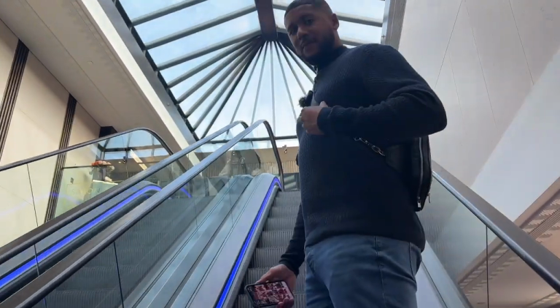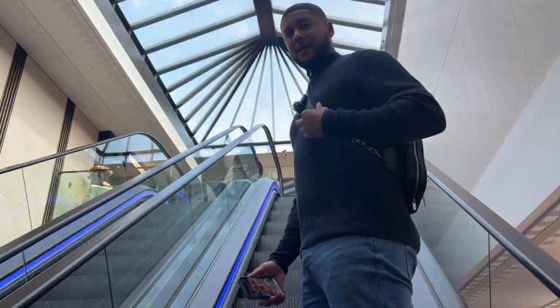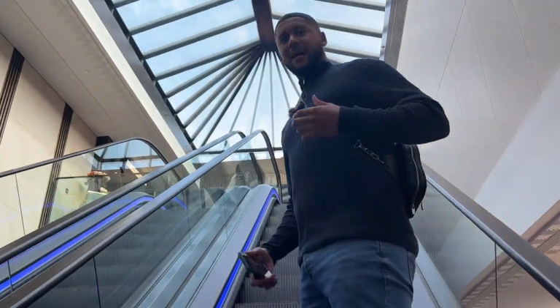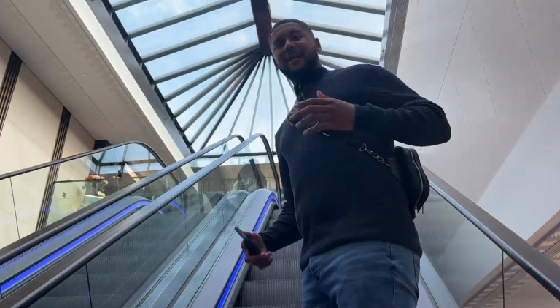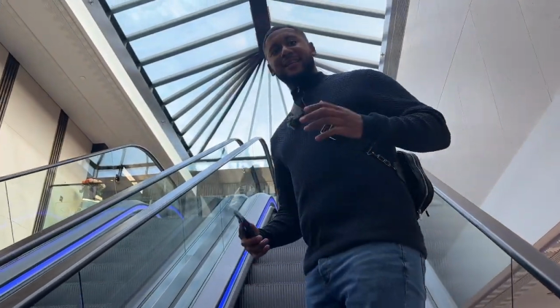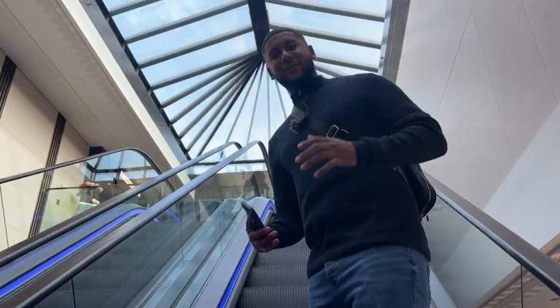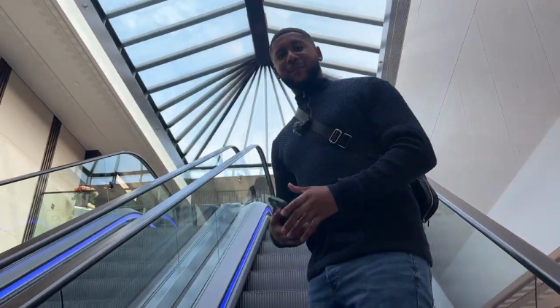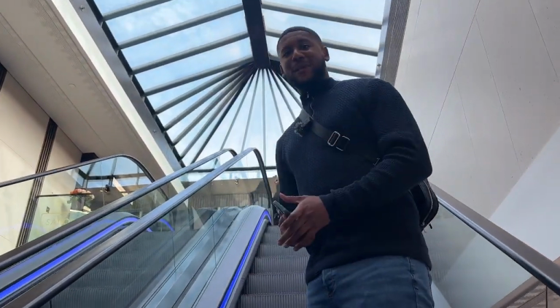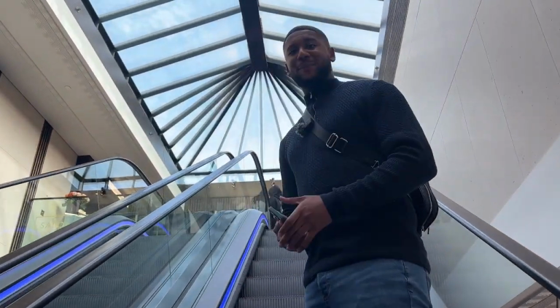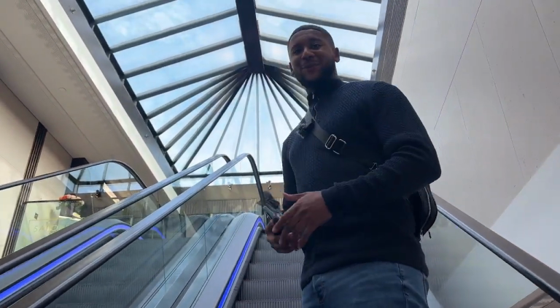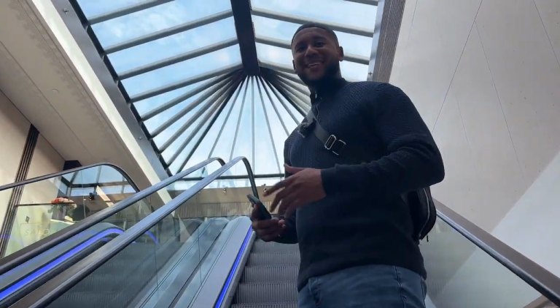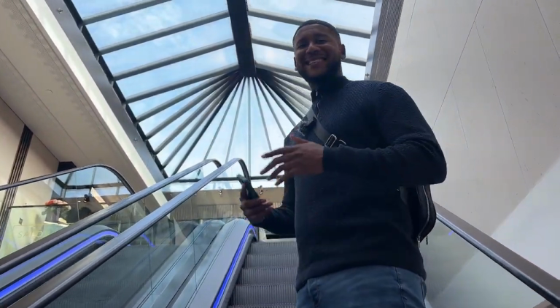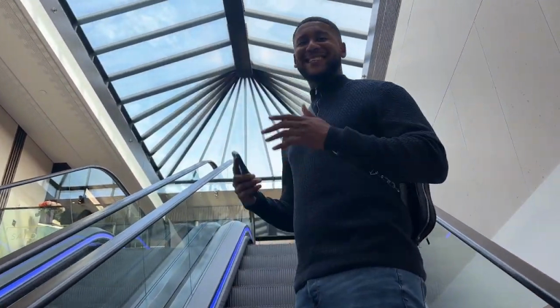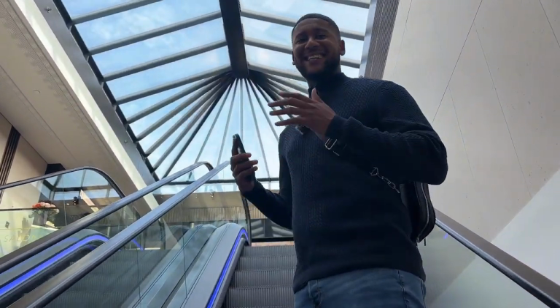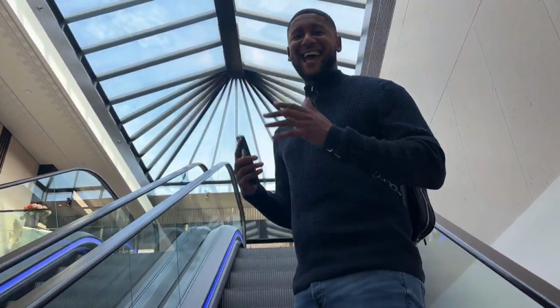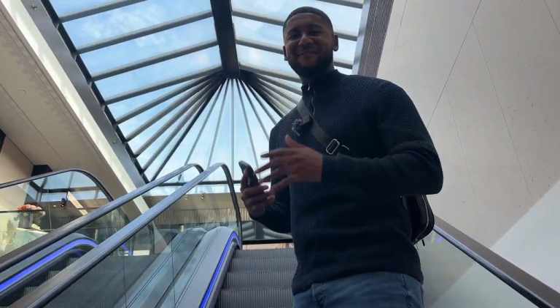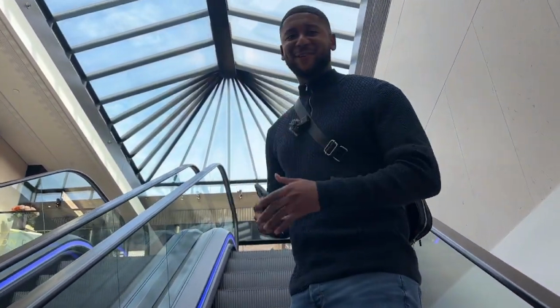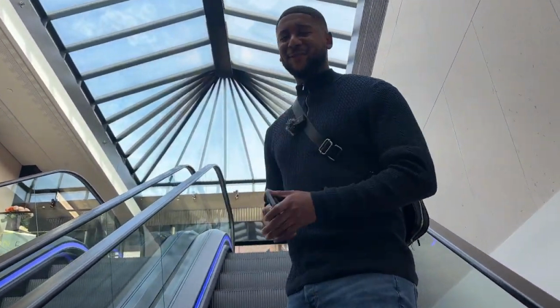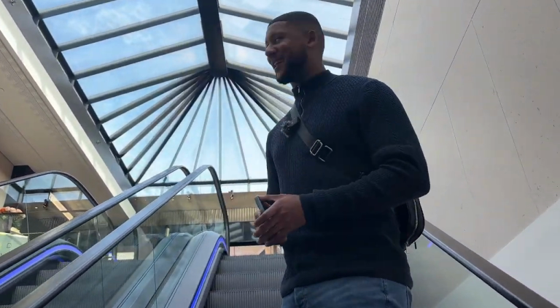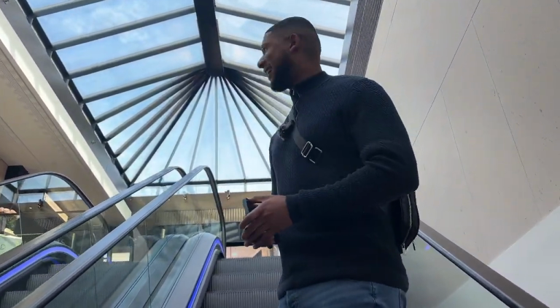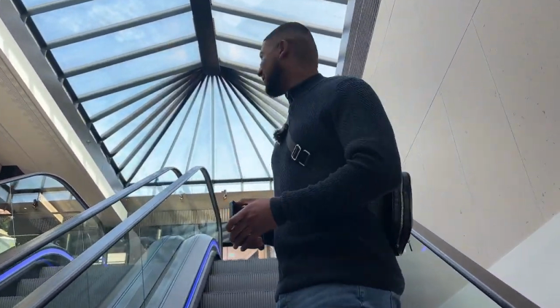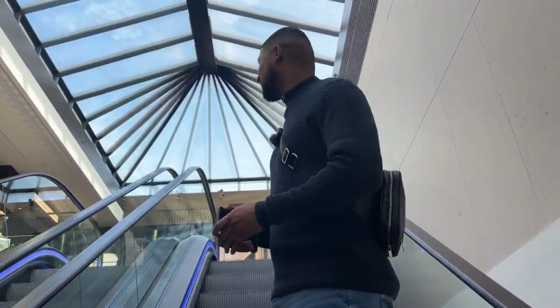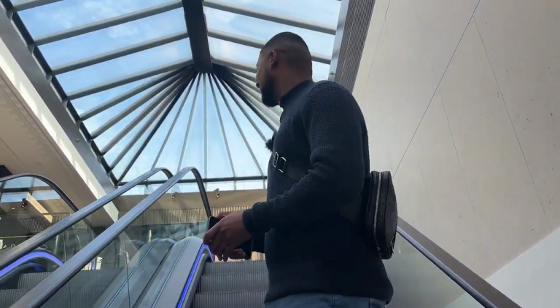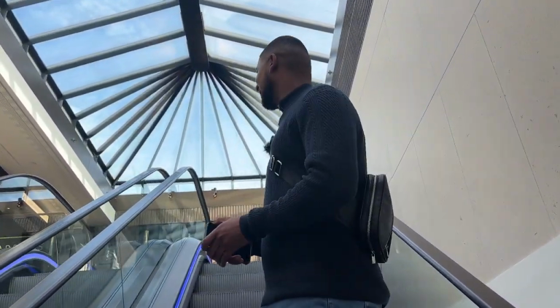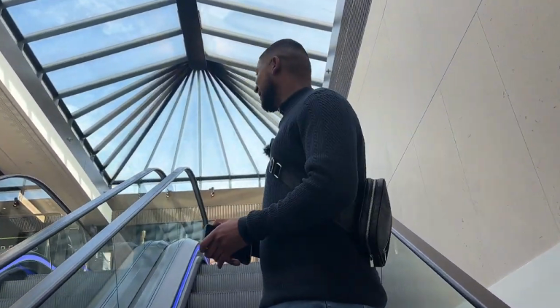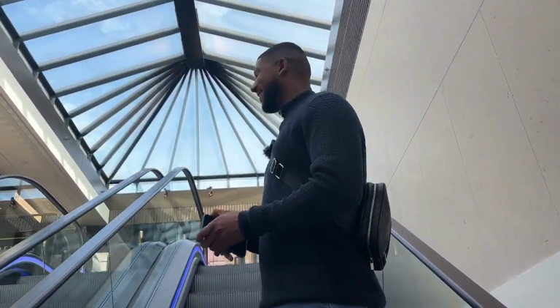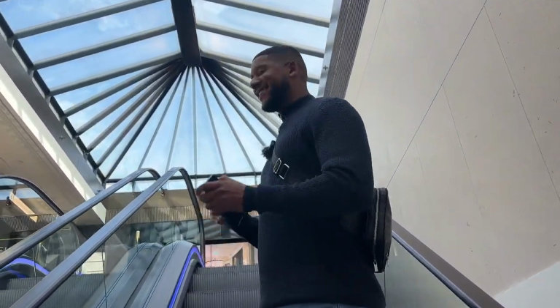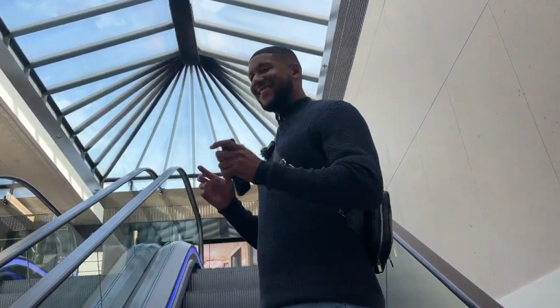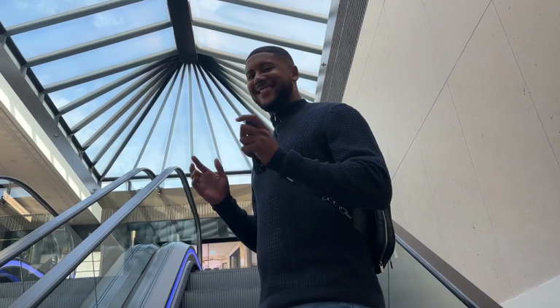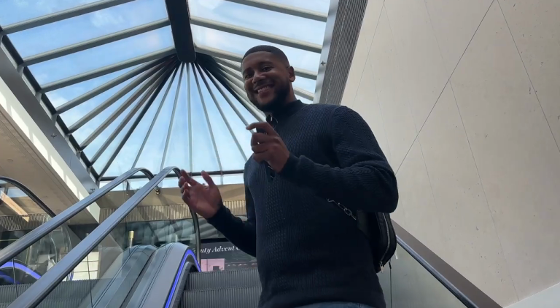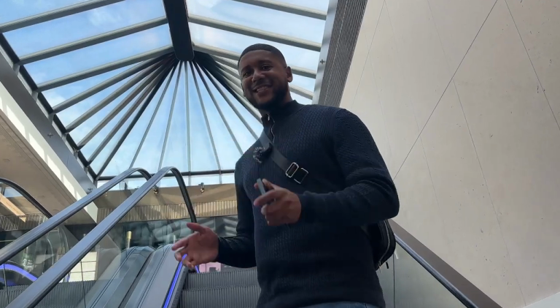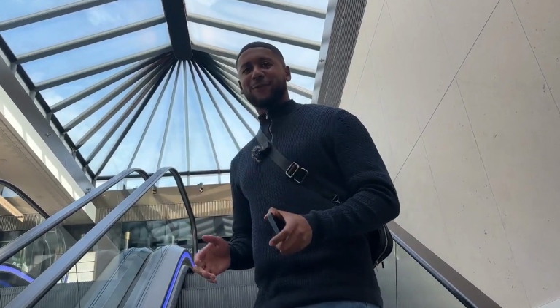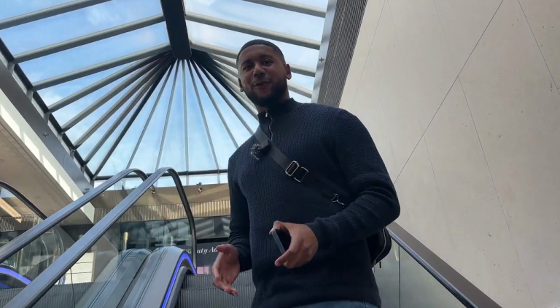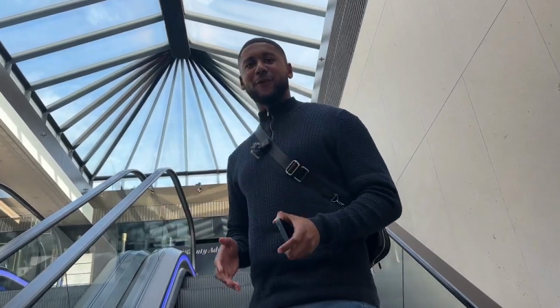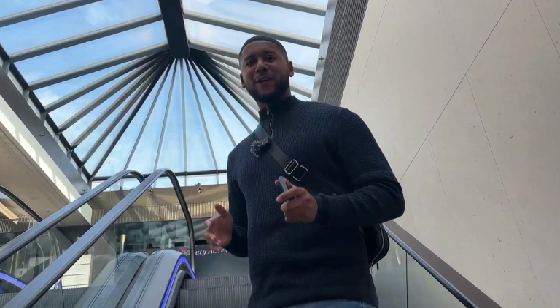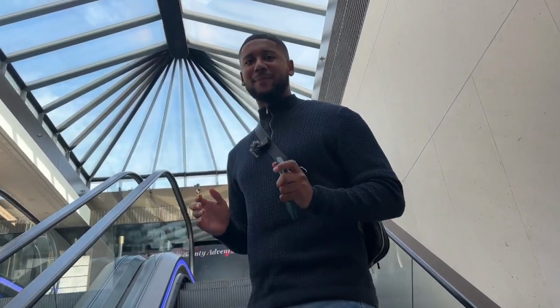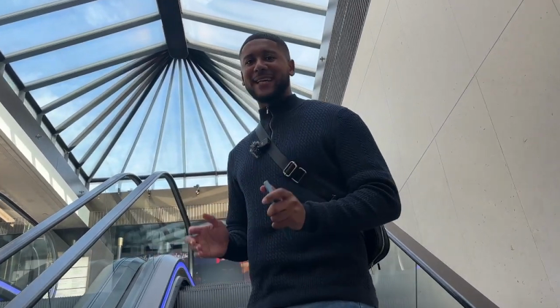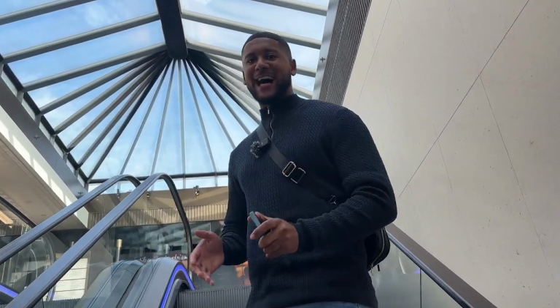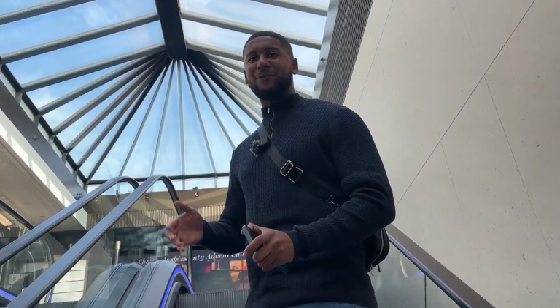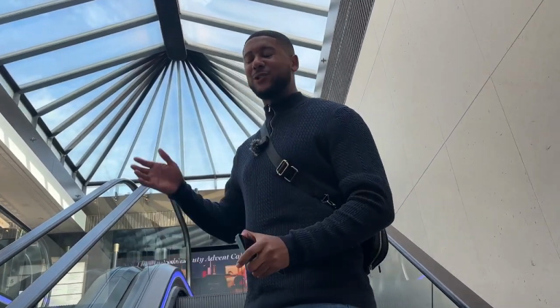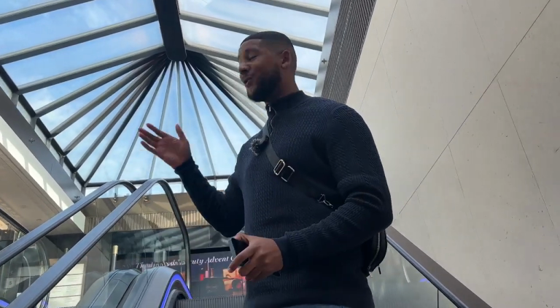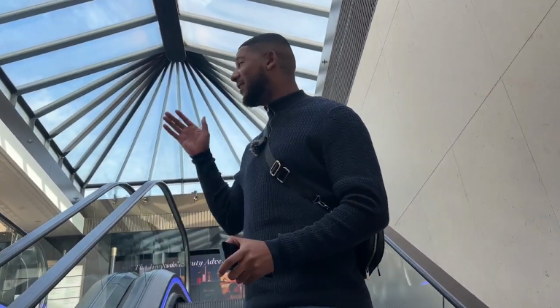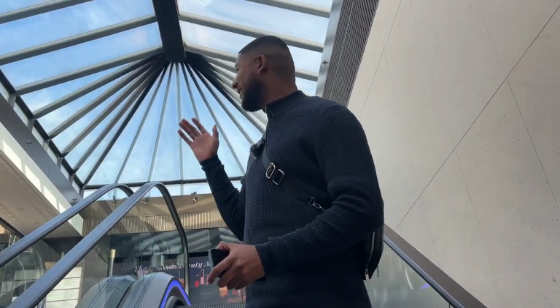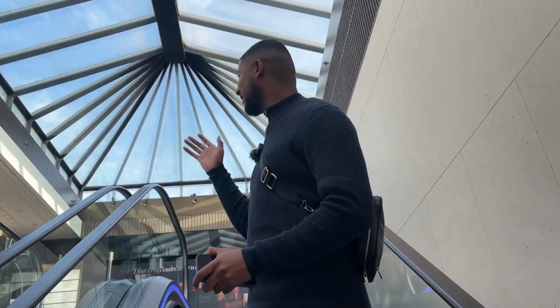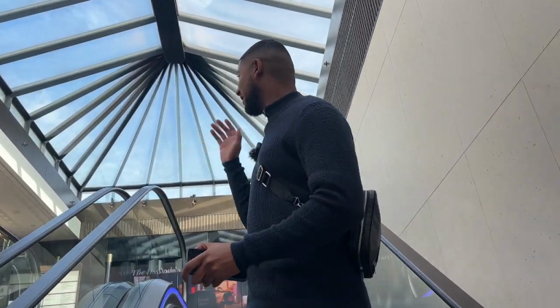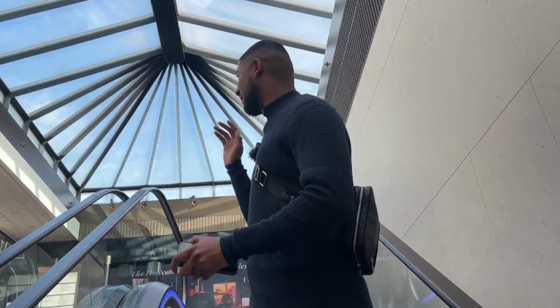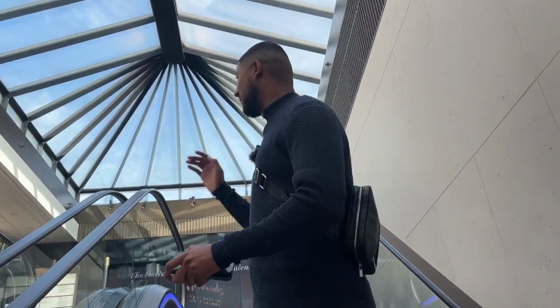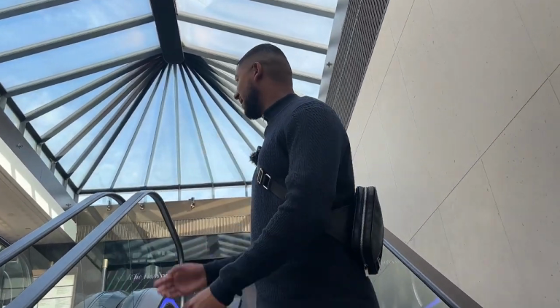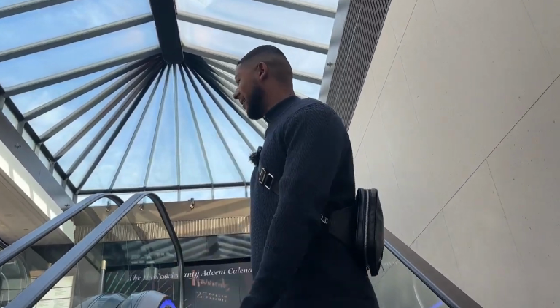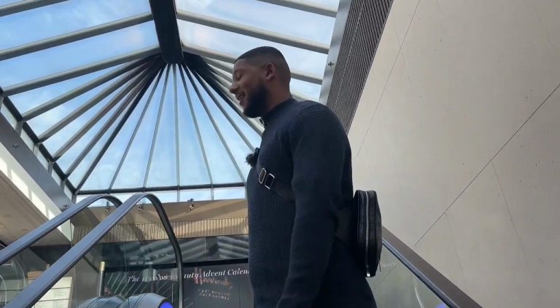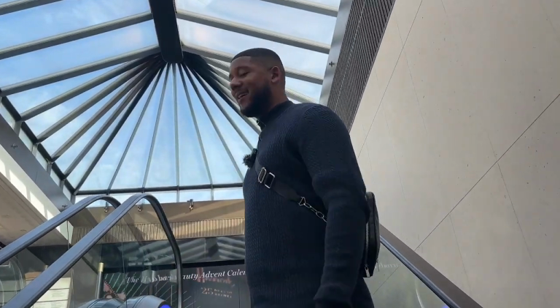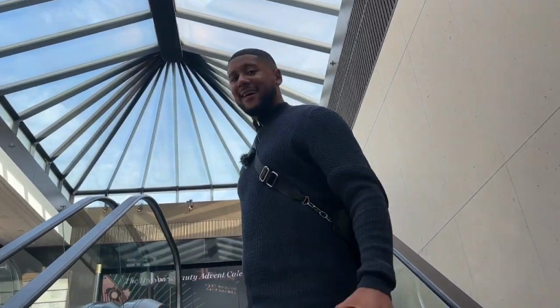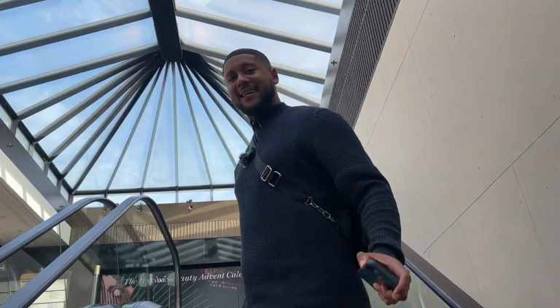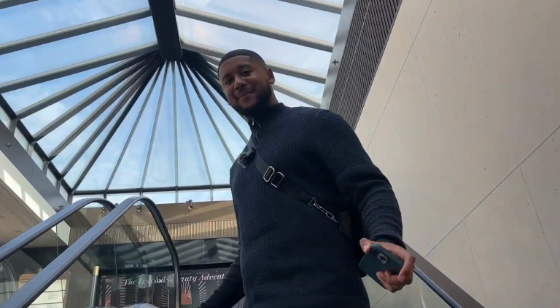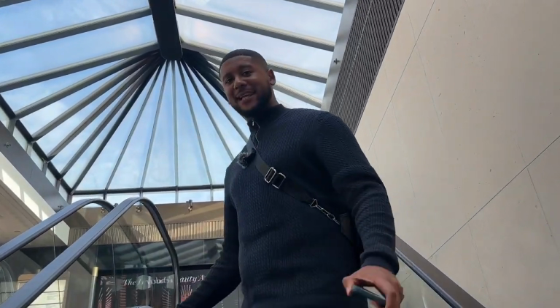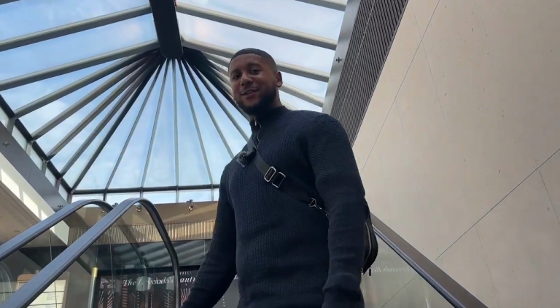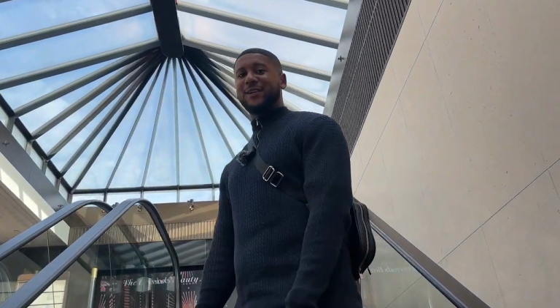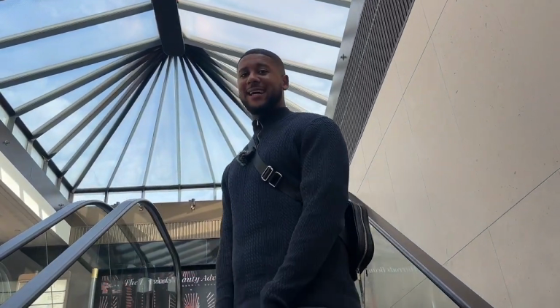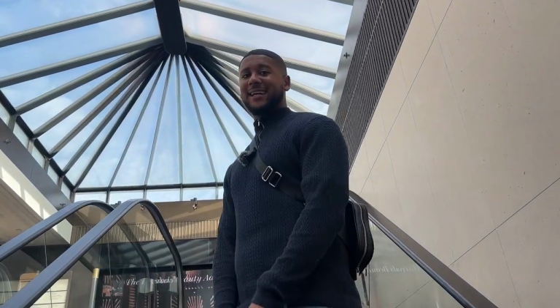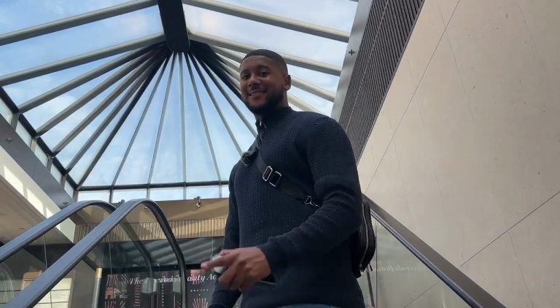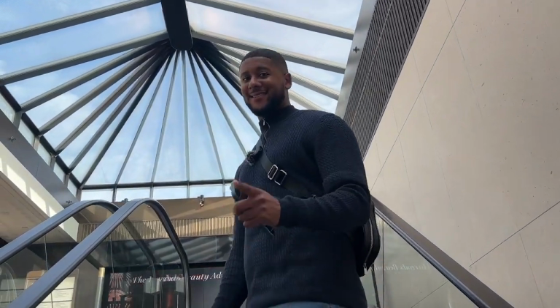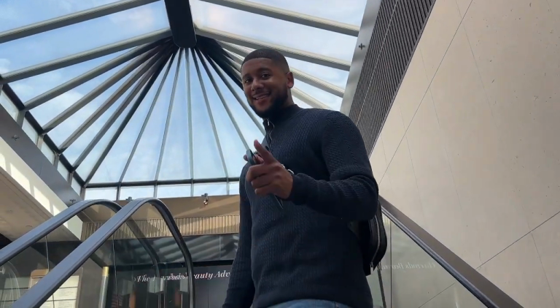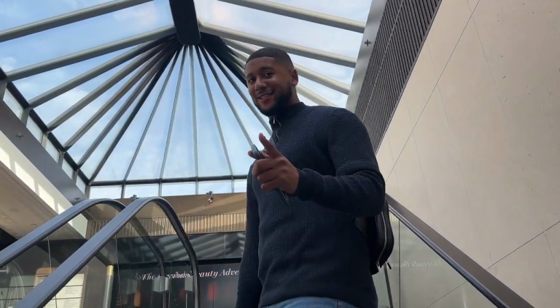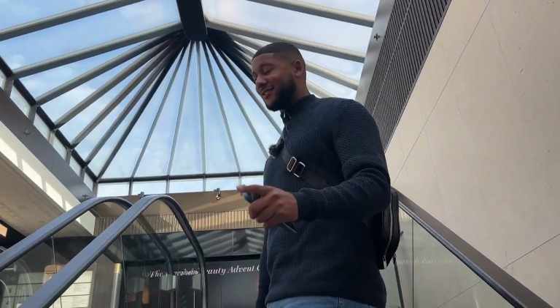This is heaven — we're going to the sixth floor now. If you come to Harrods, you need to come up here, I keep telling you guys.